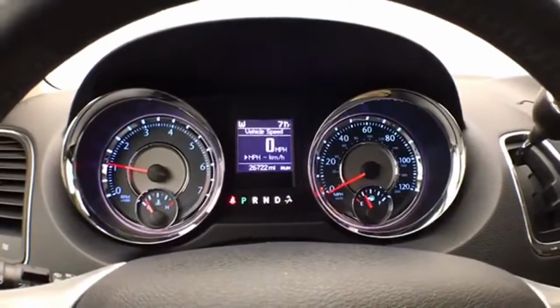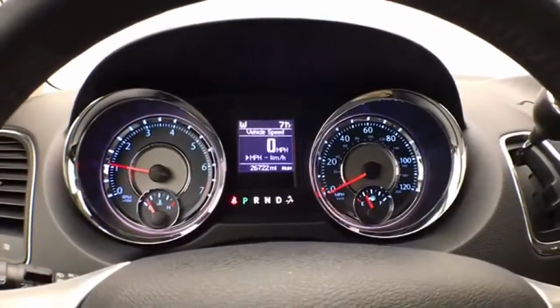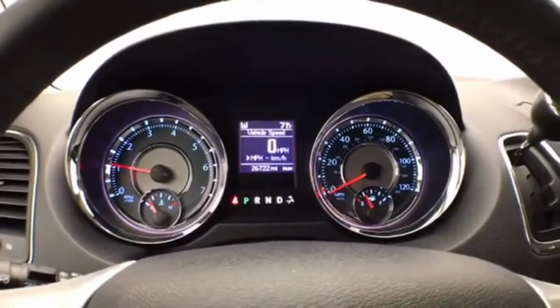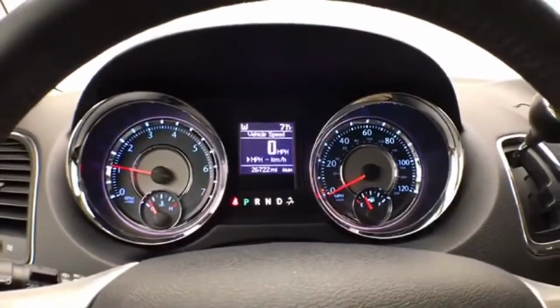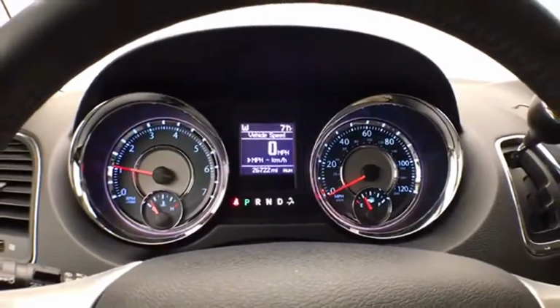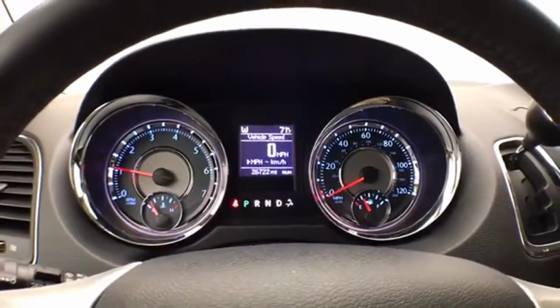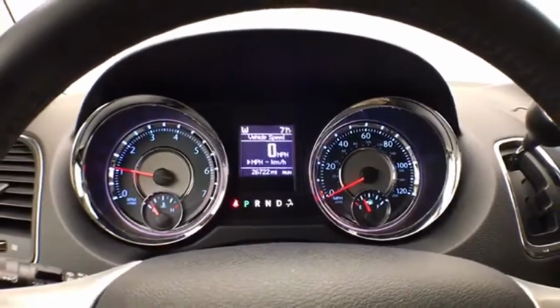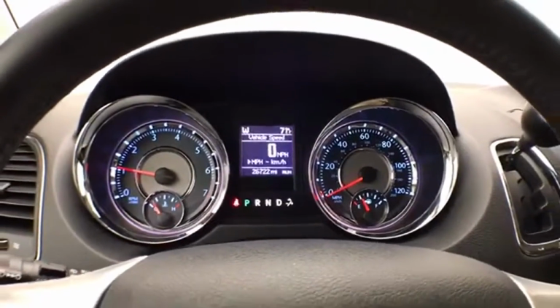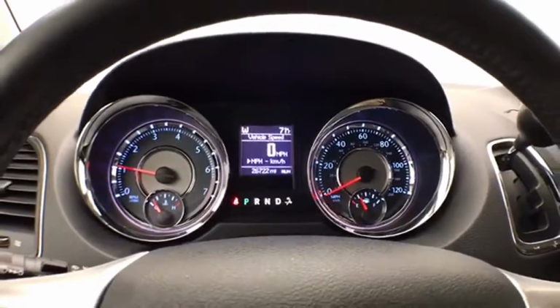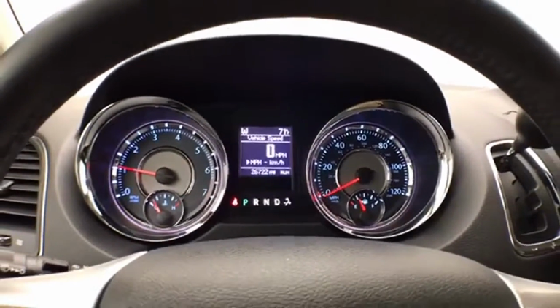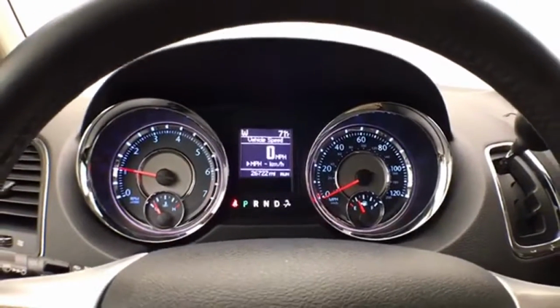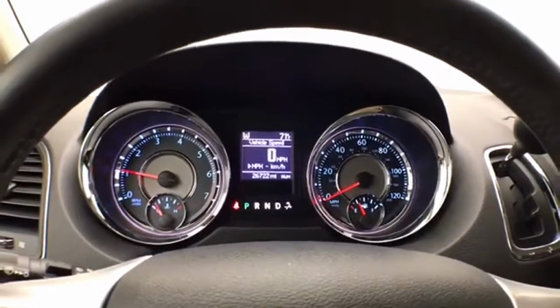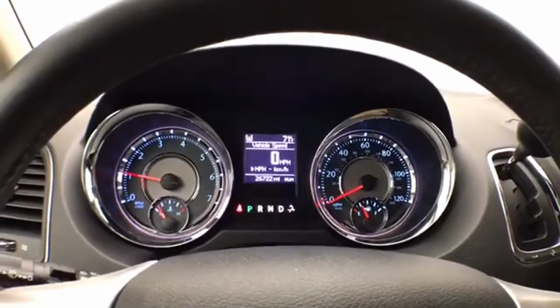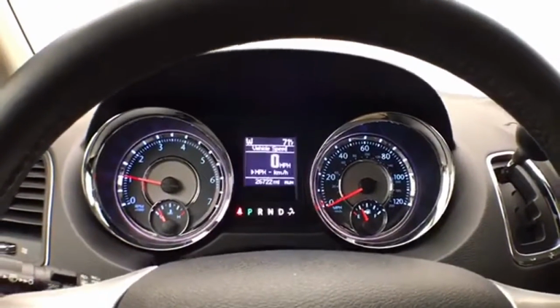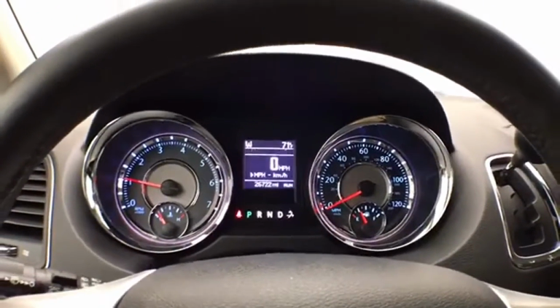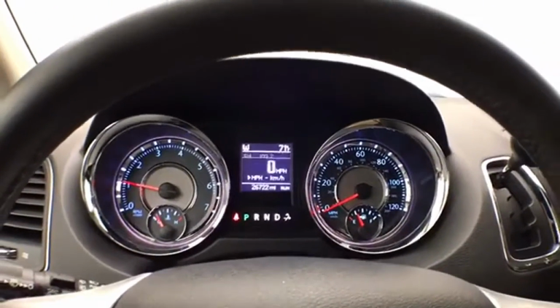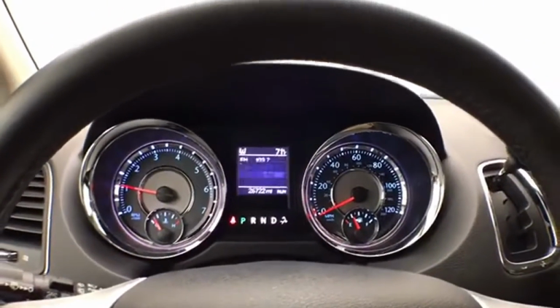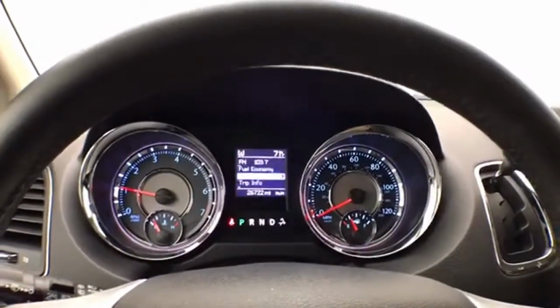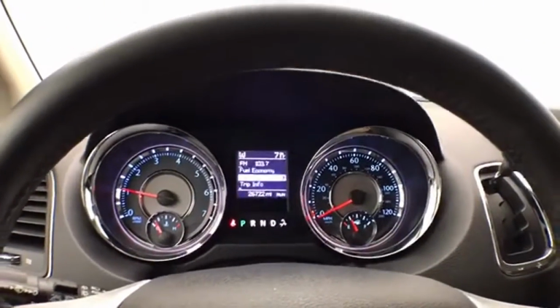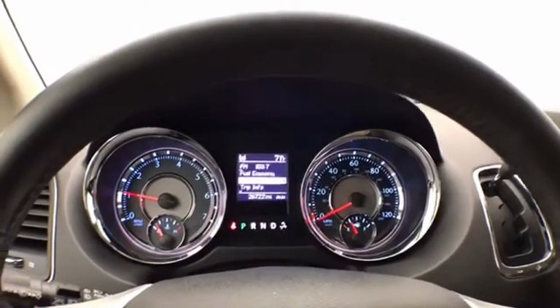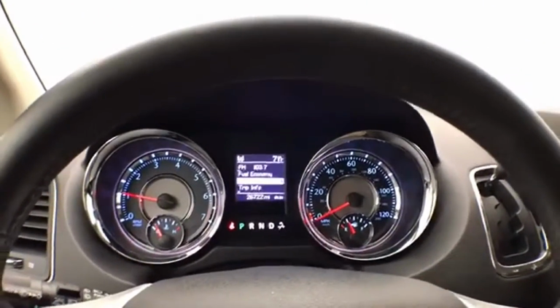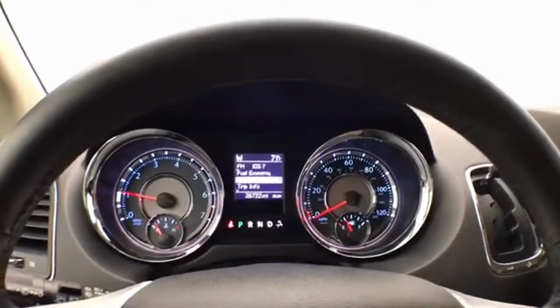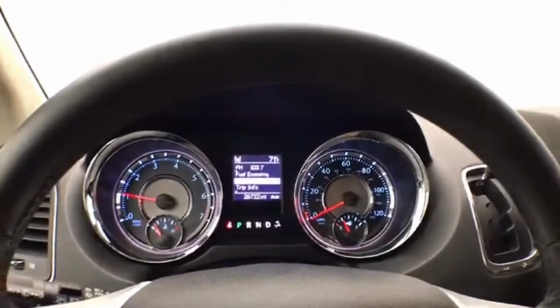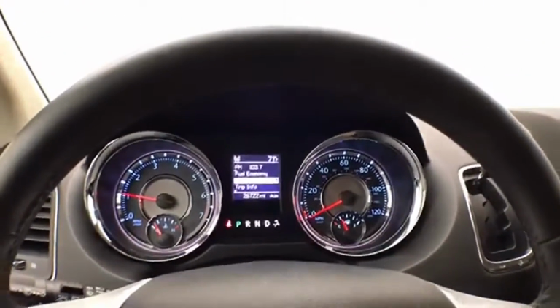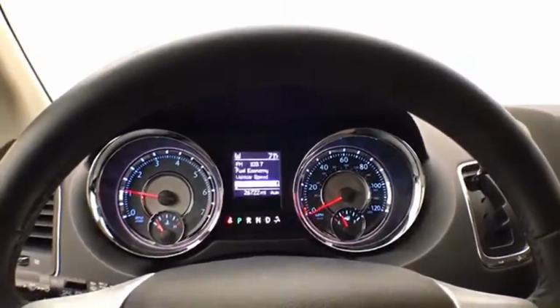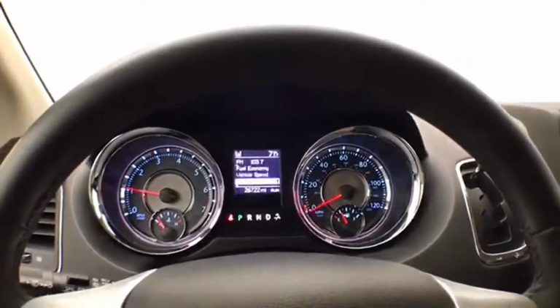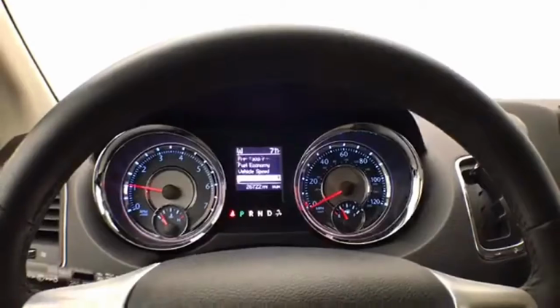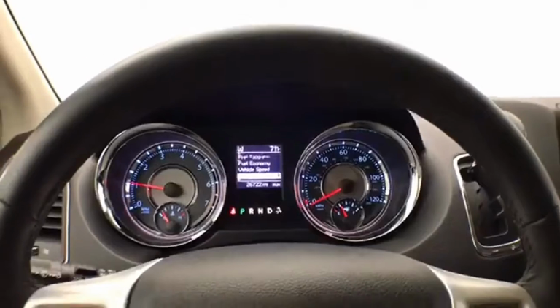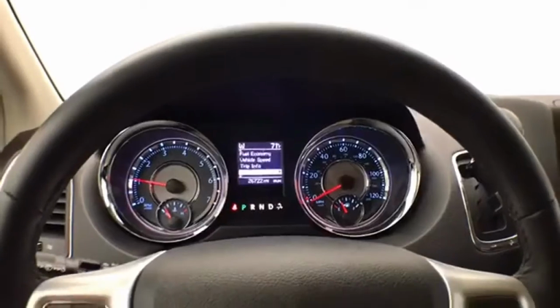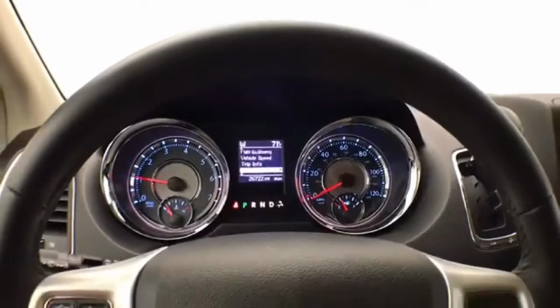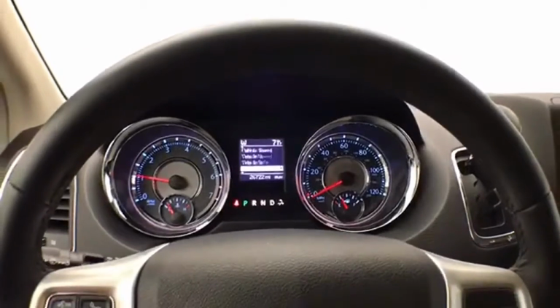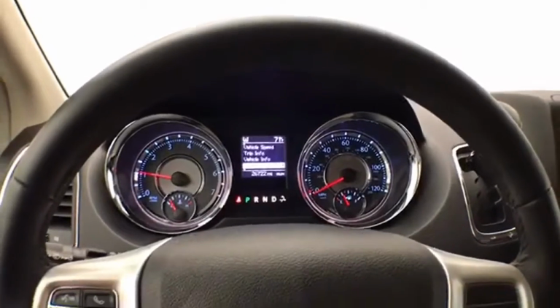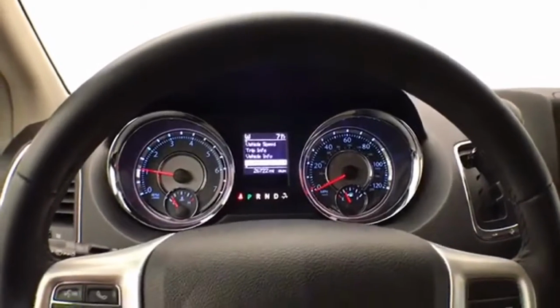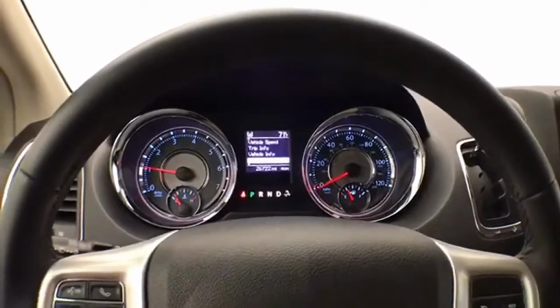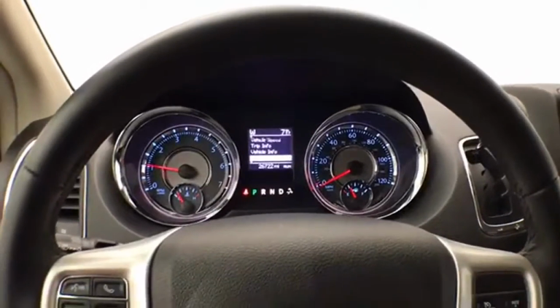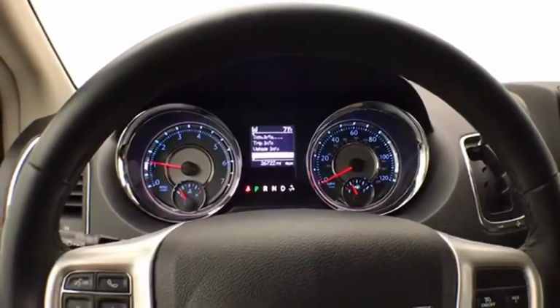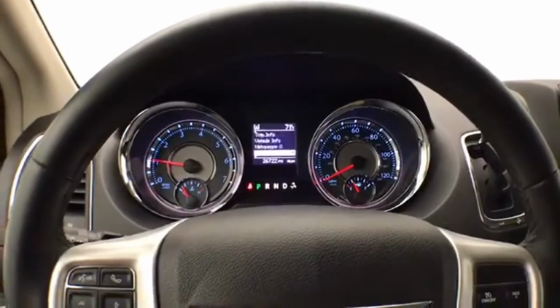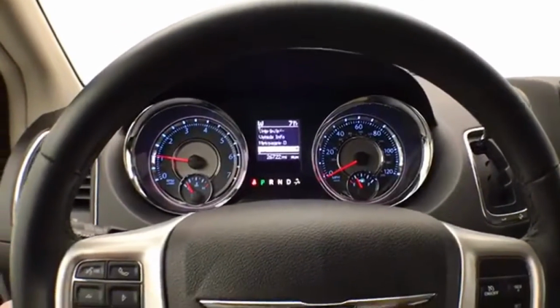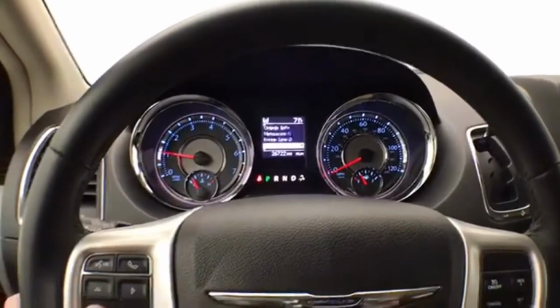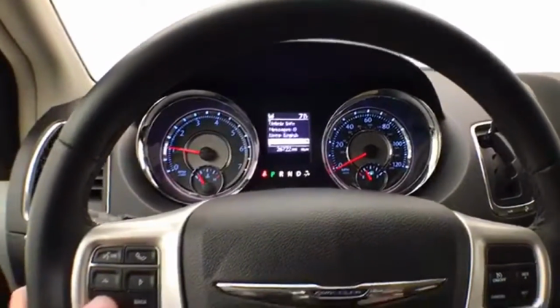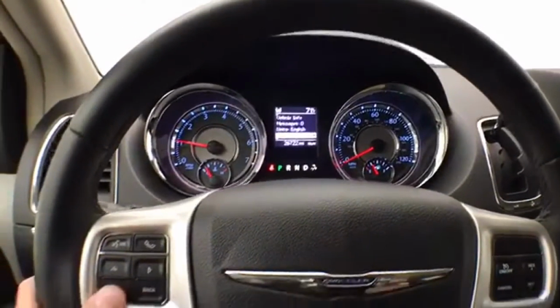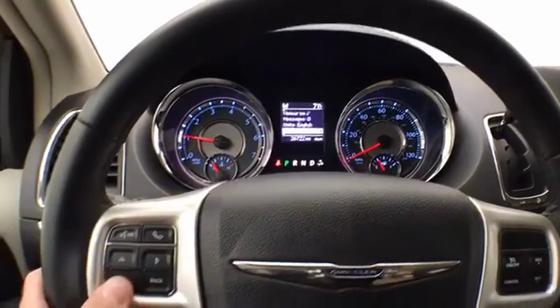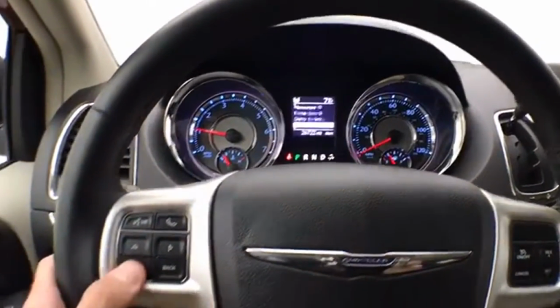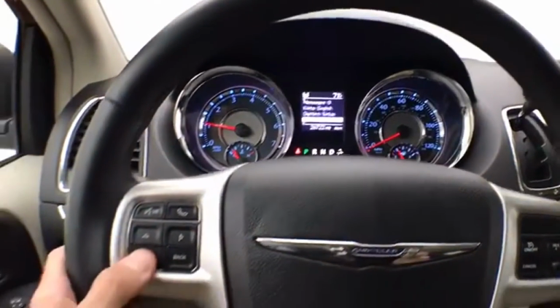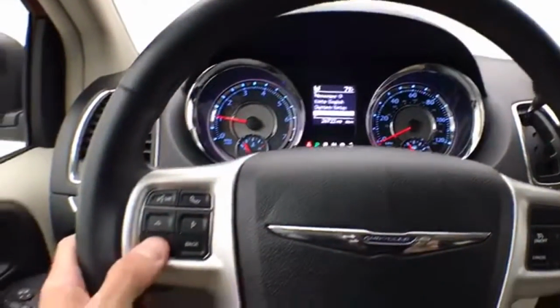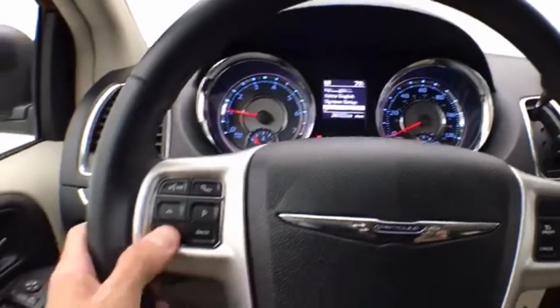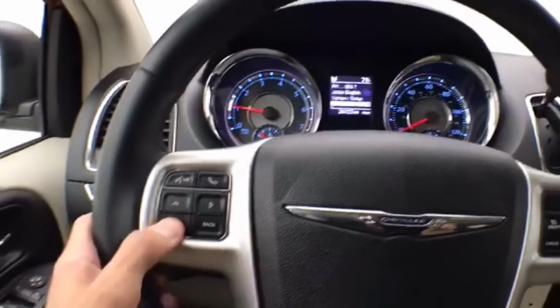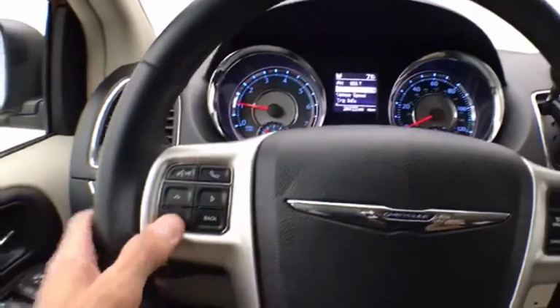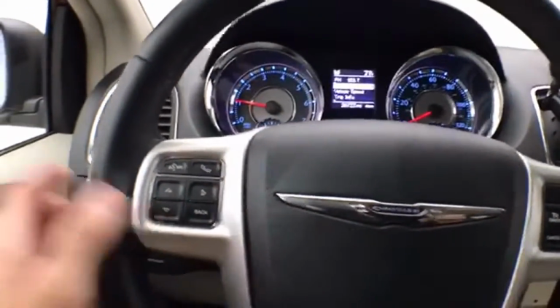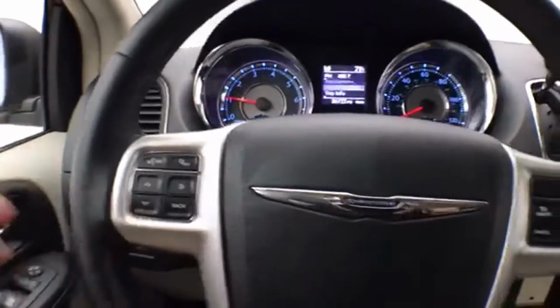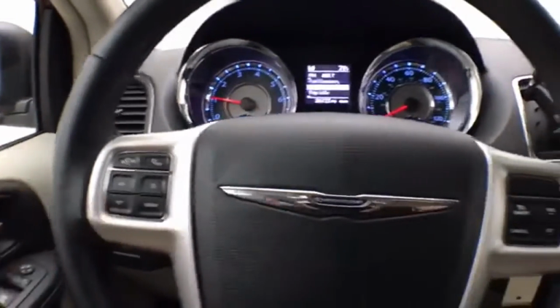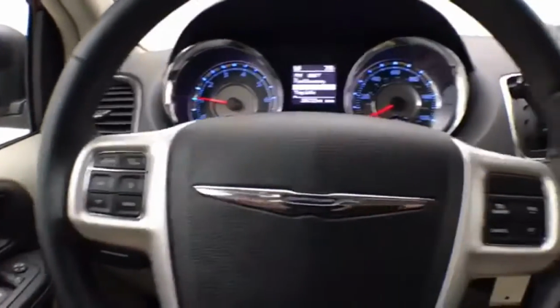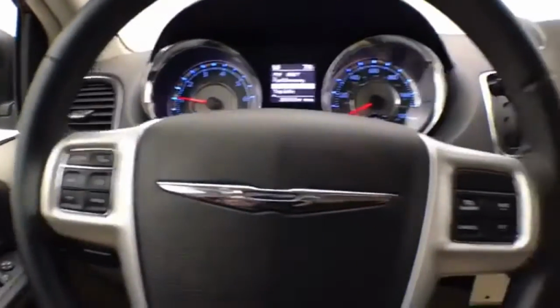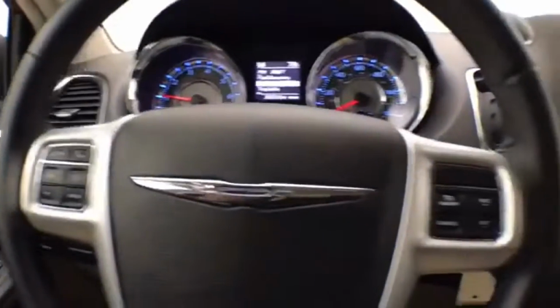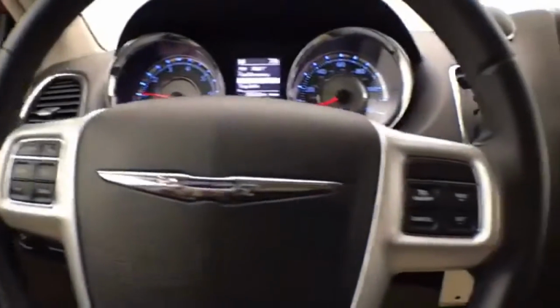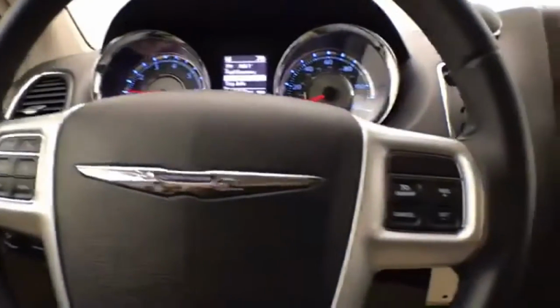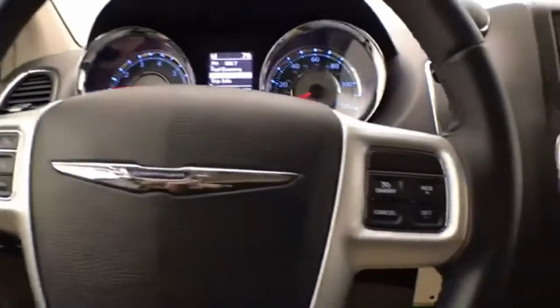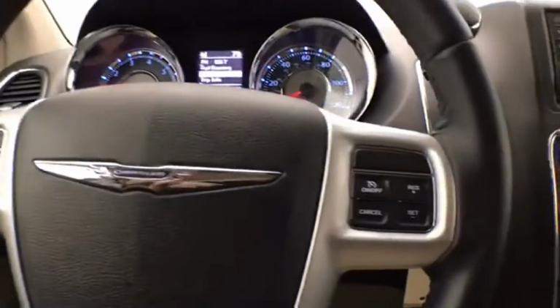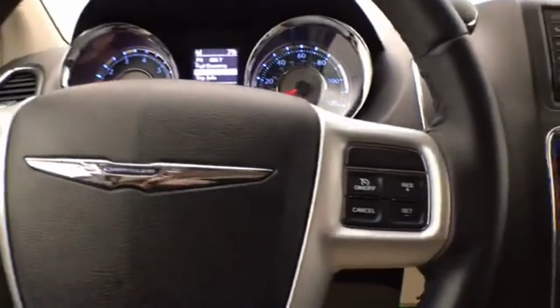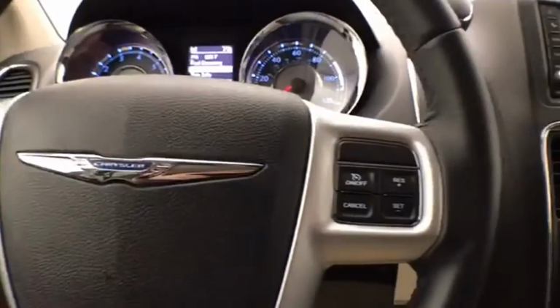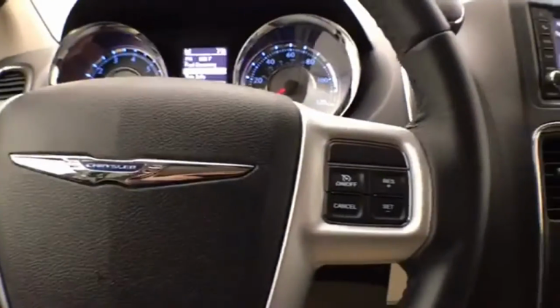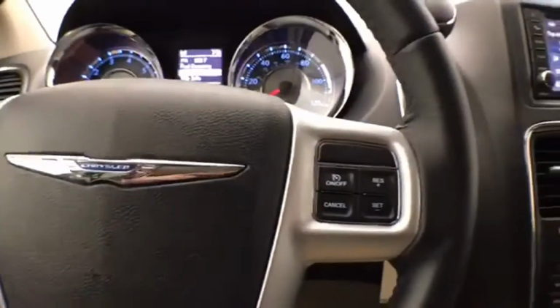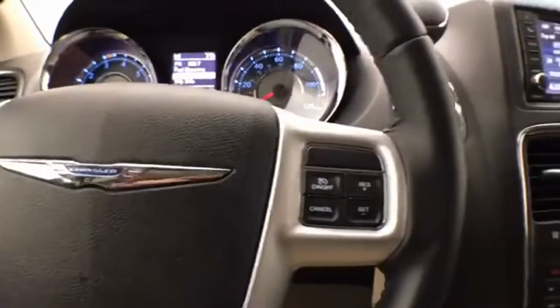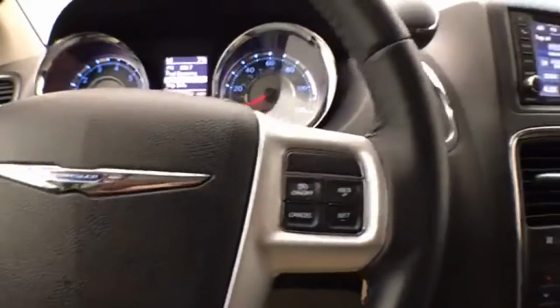Gauges and the driver information system are controlled by buttons on the steering wheel. Cruise control is also included.